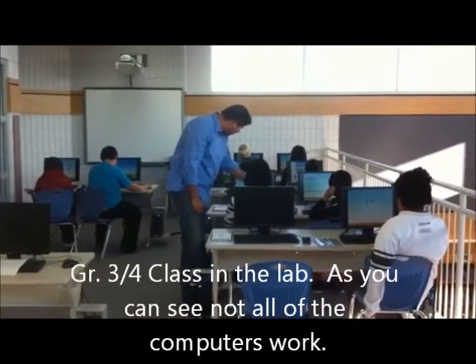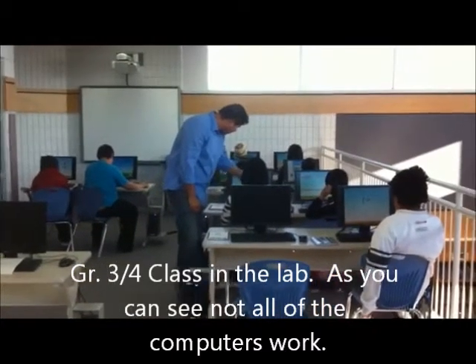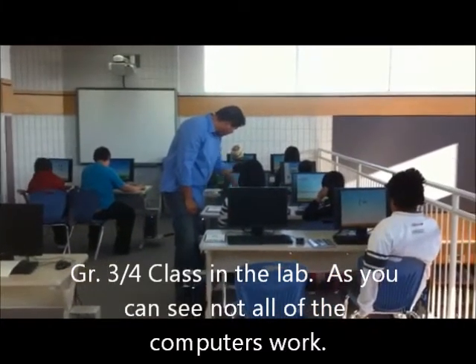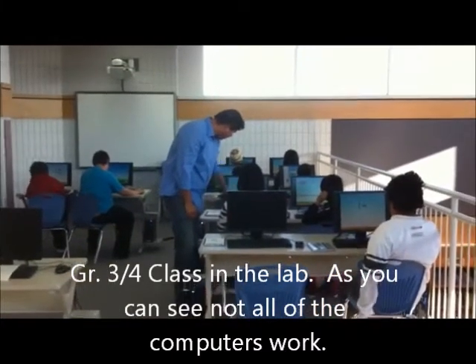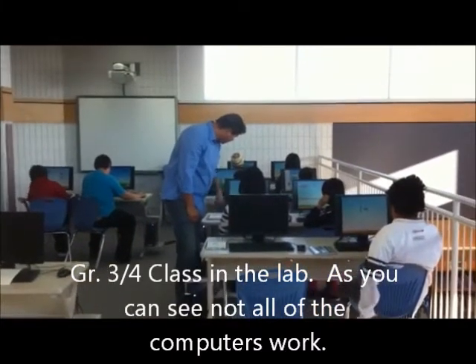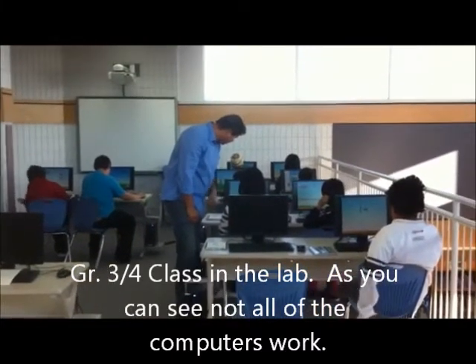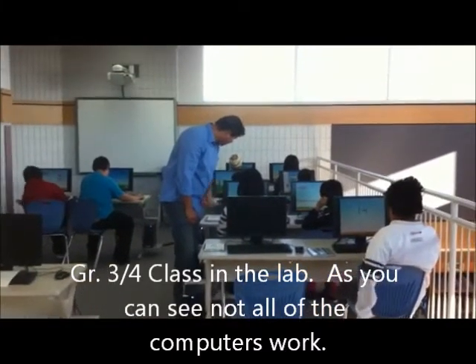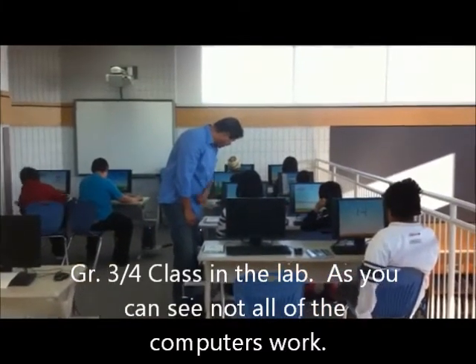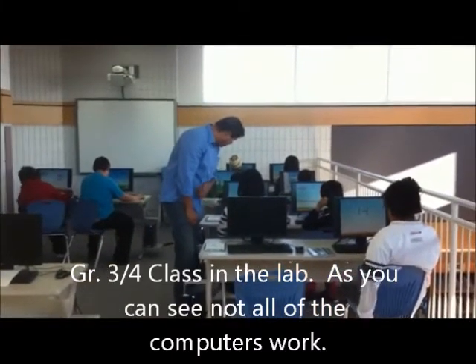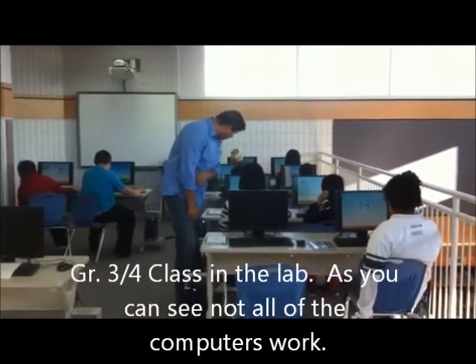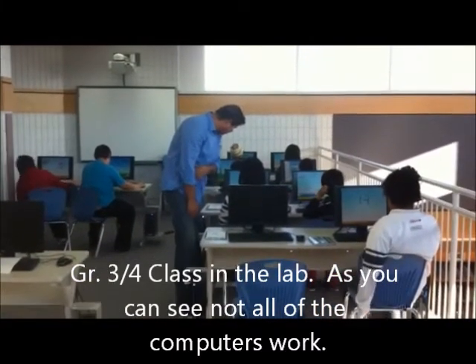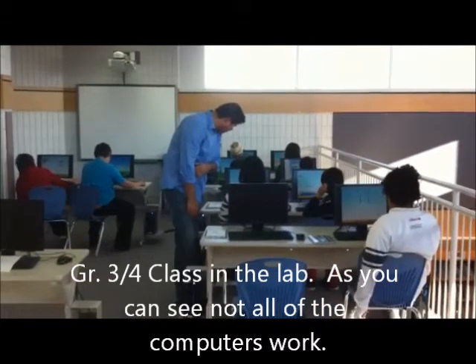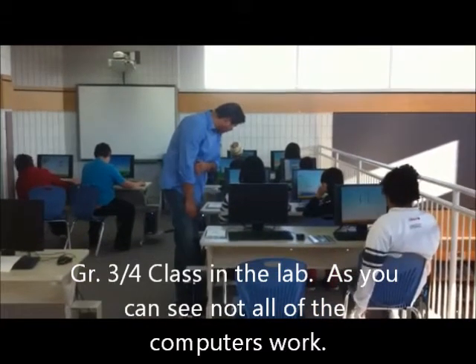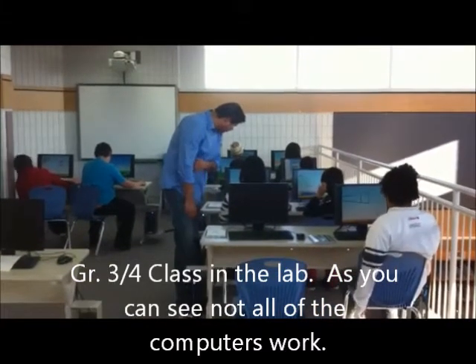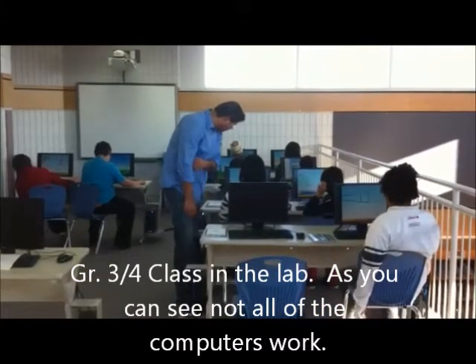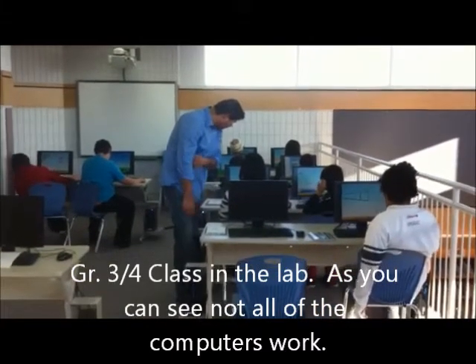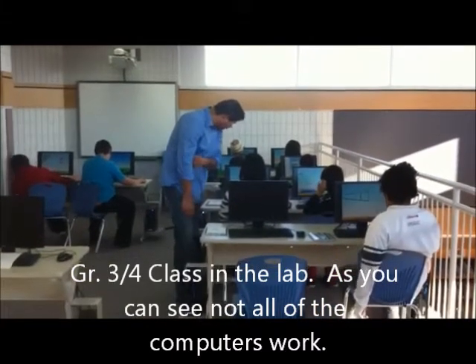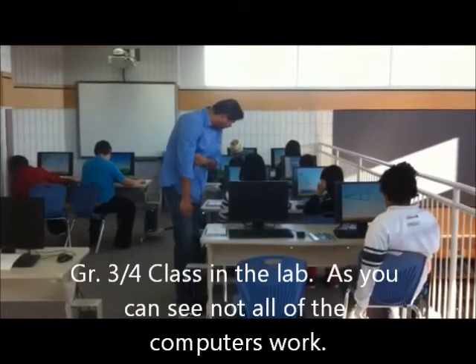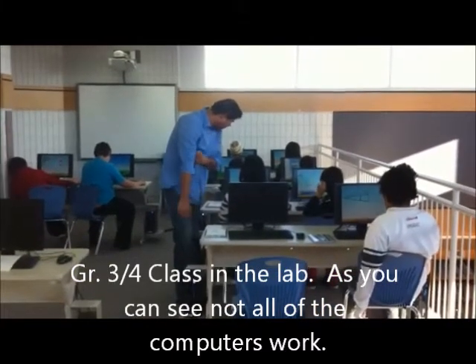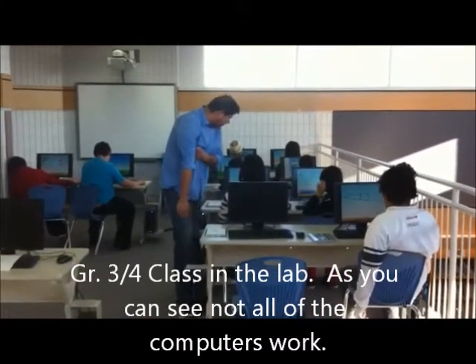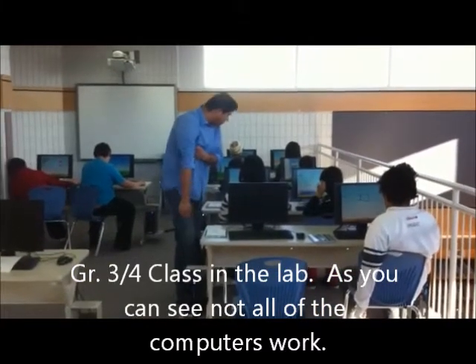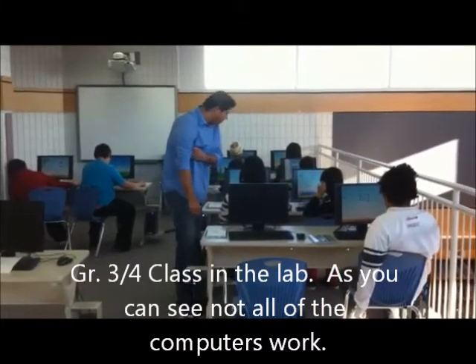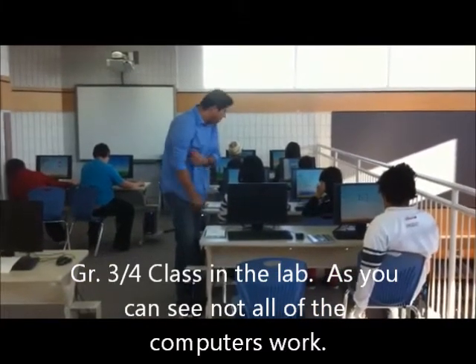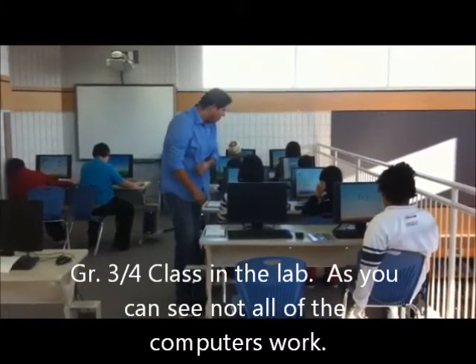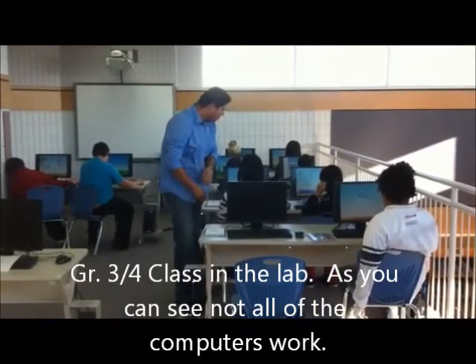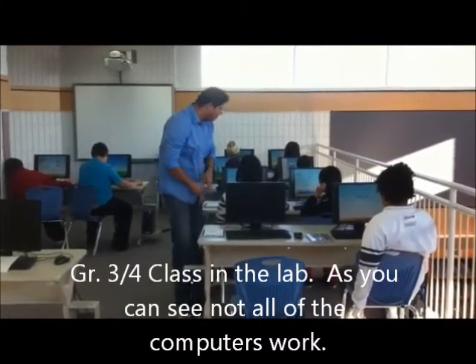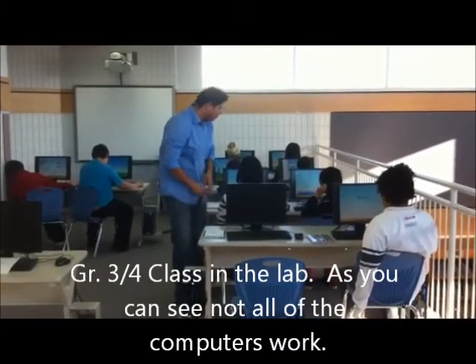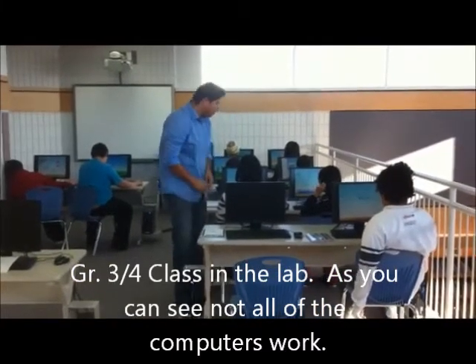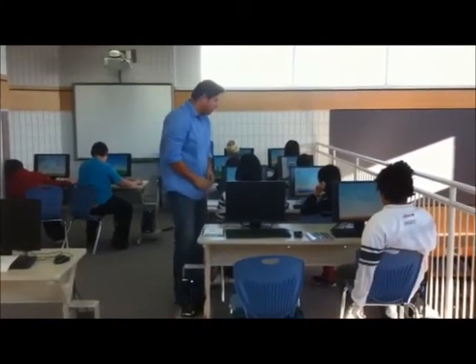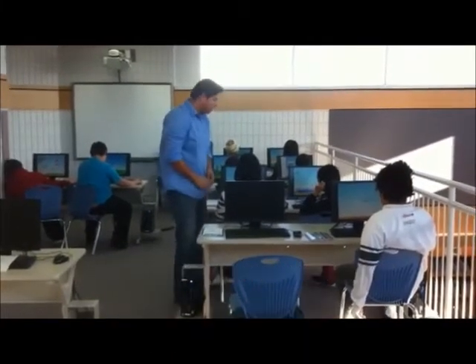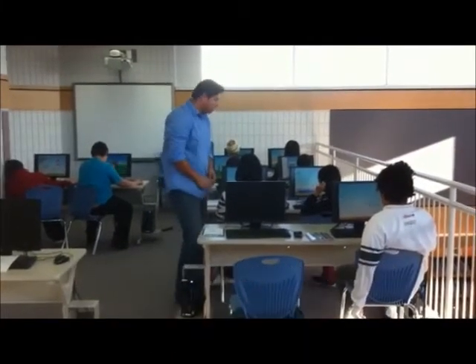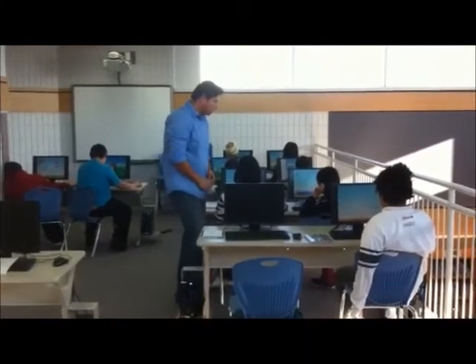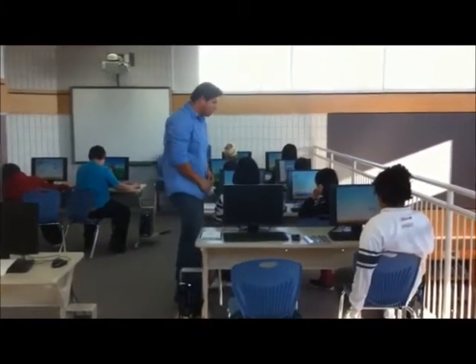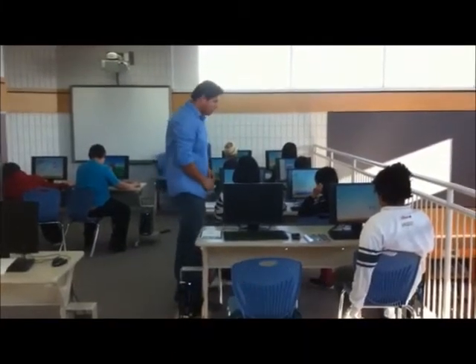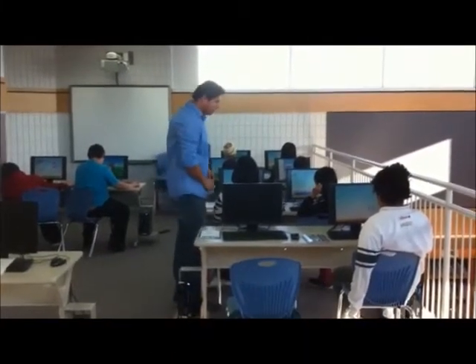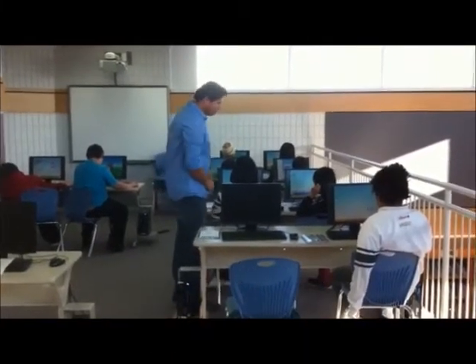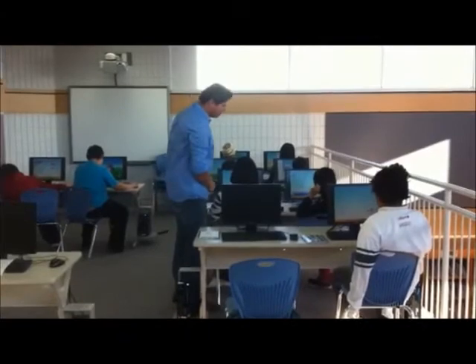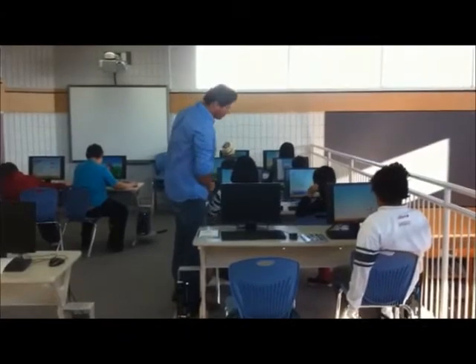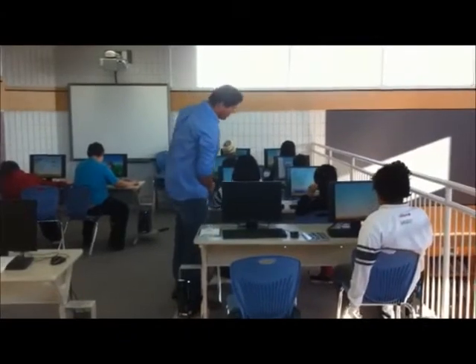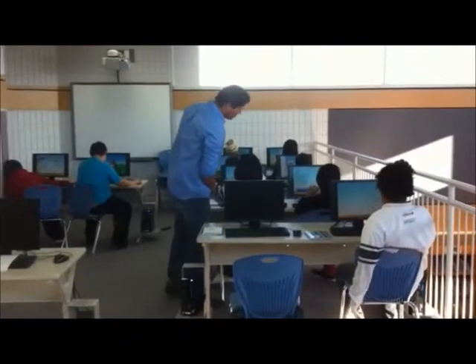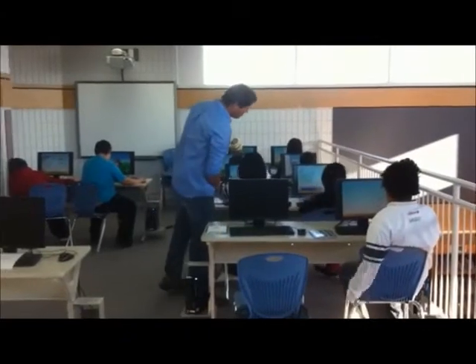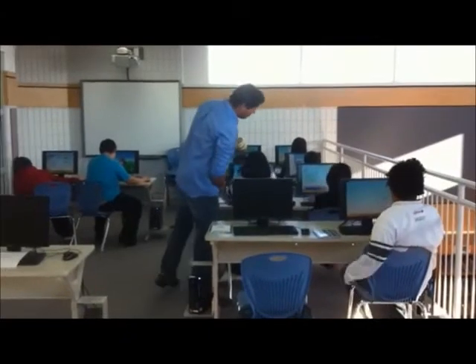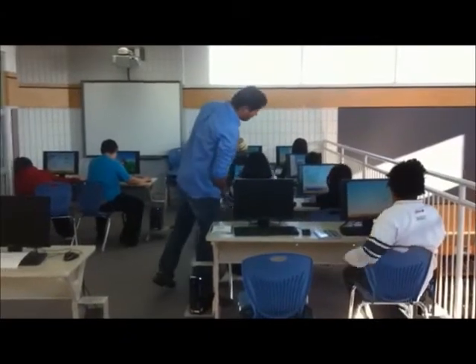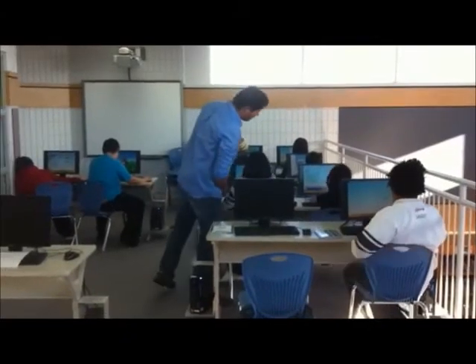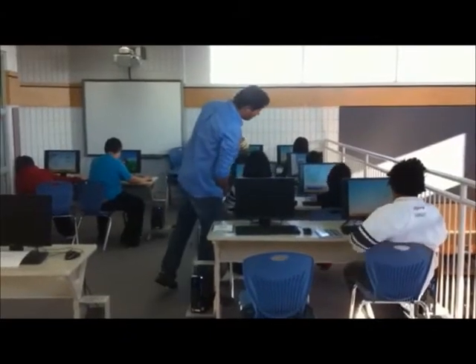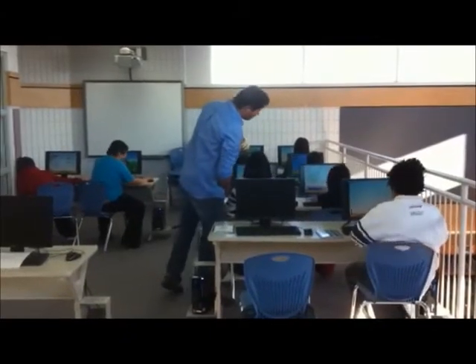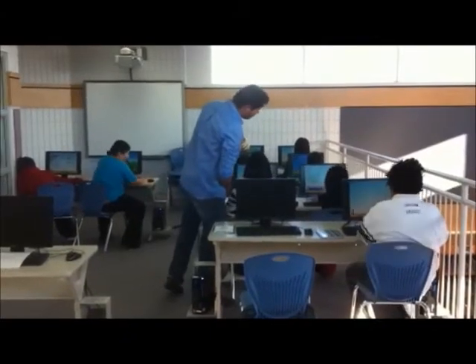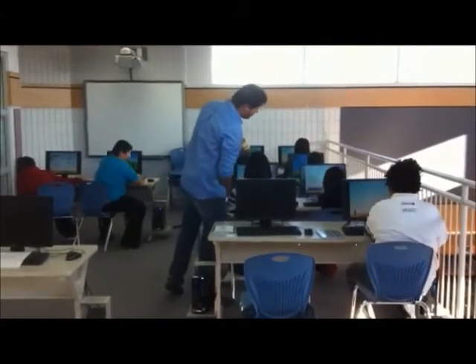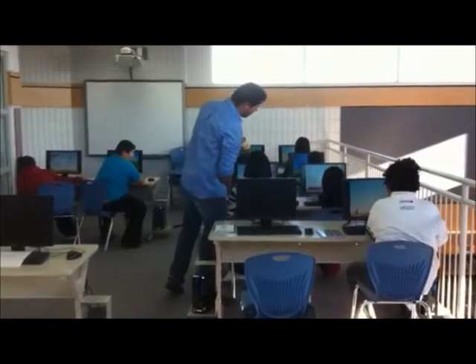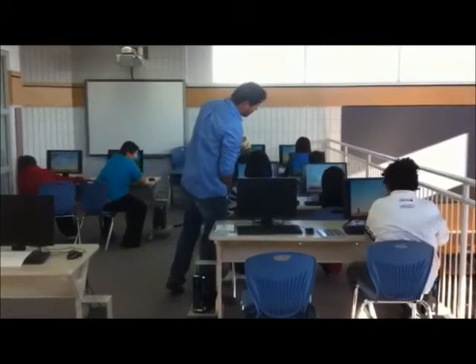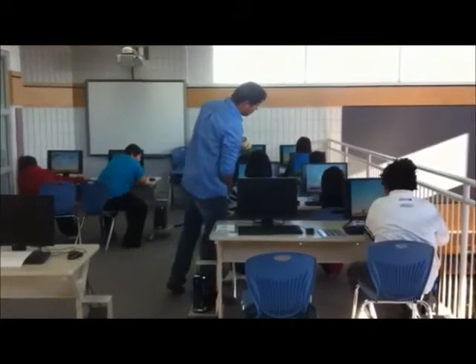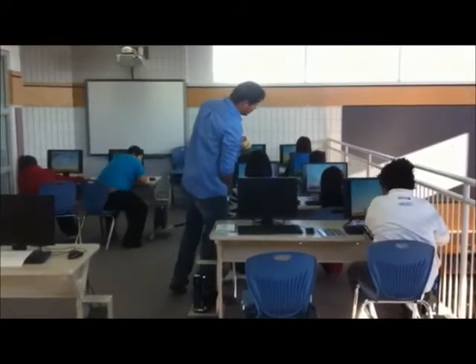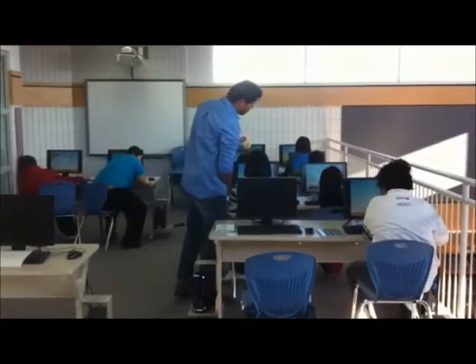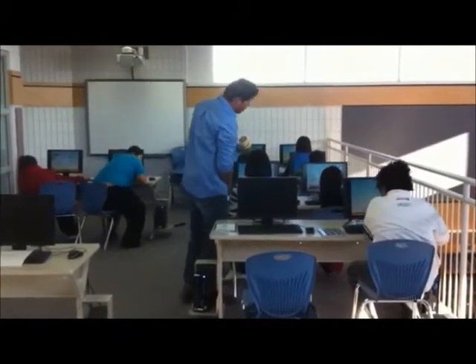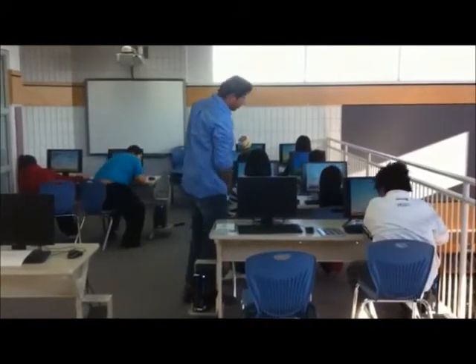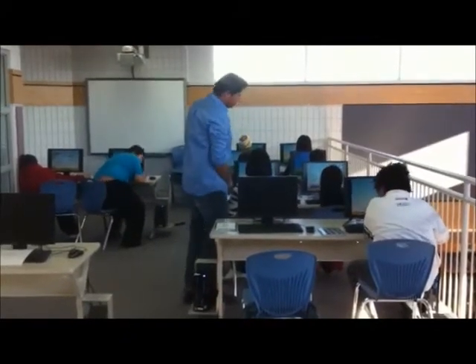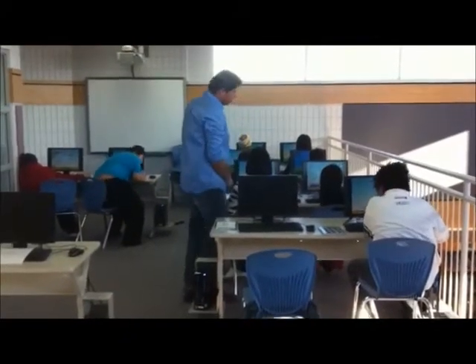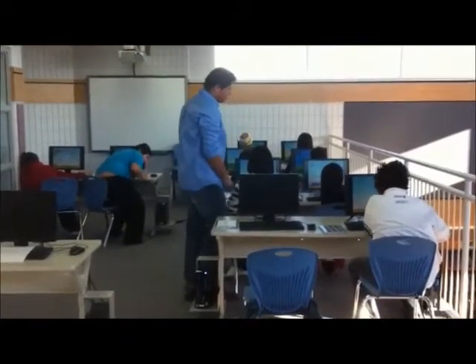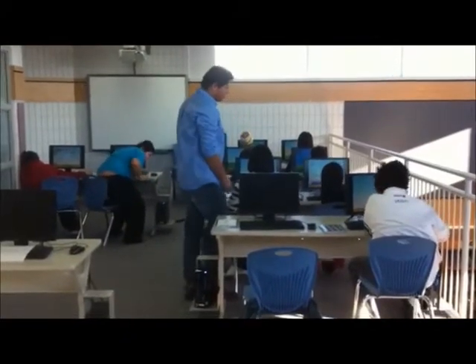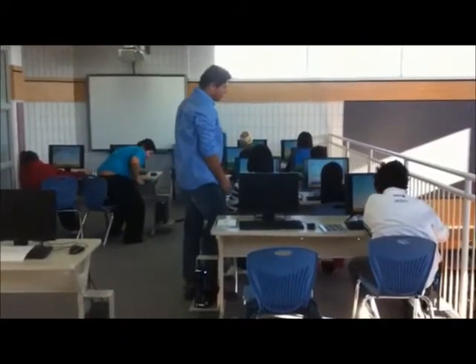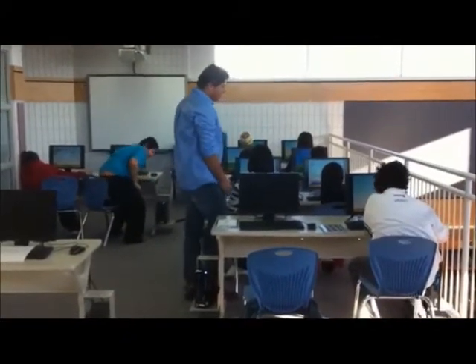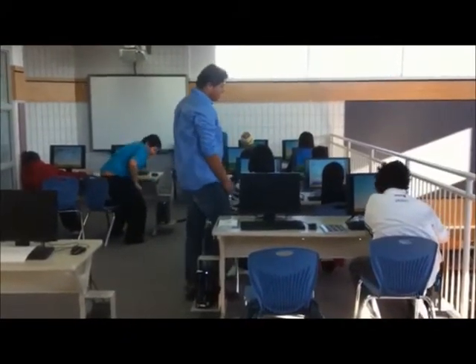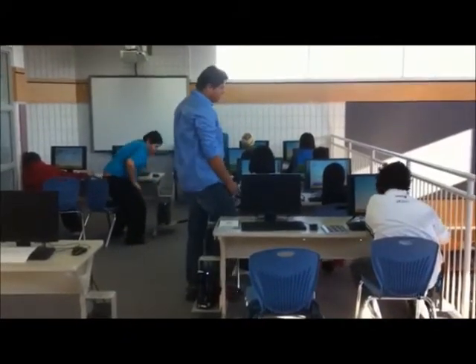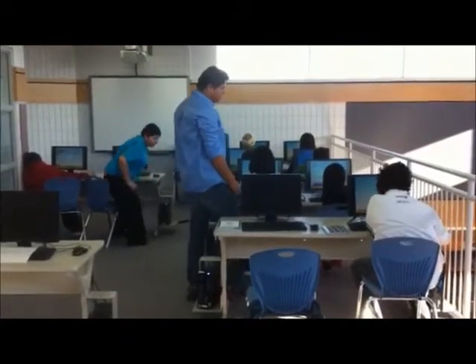These are our students in our computer lab working on ST Math. Thank you, sir.